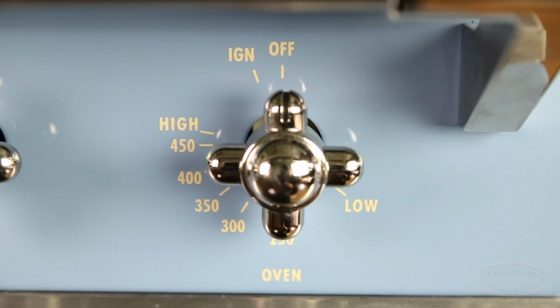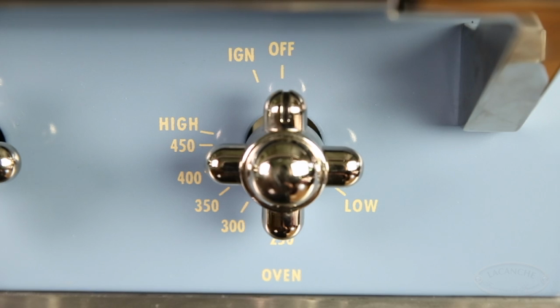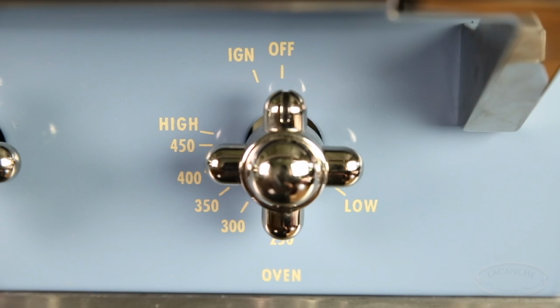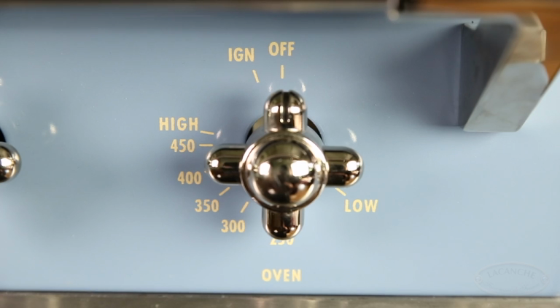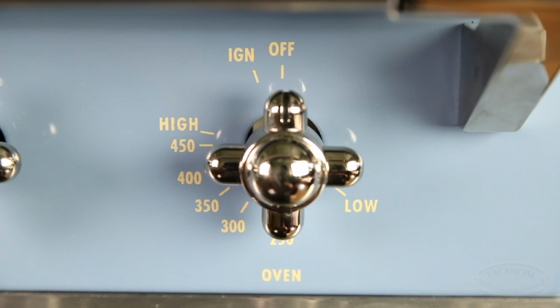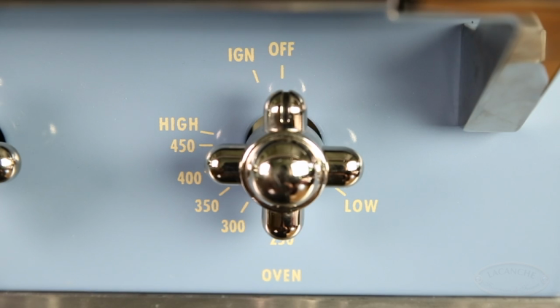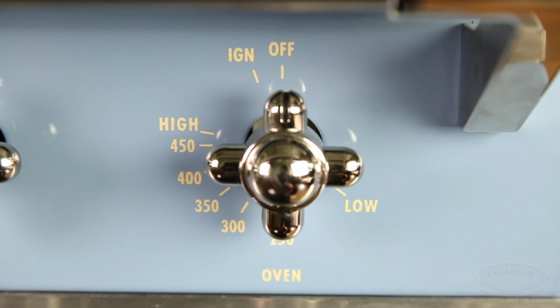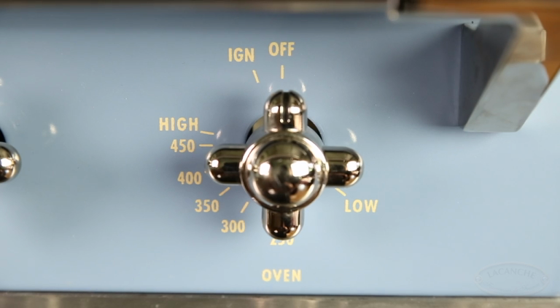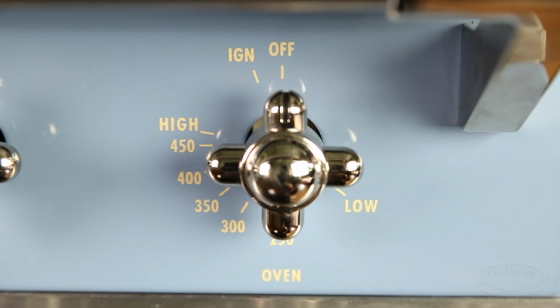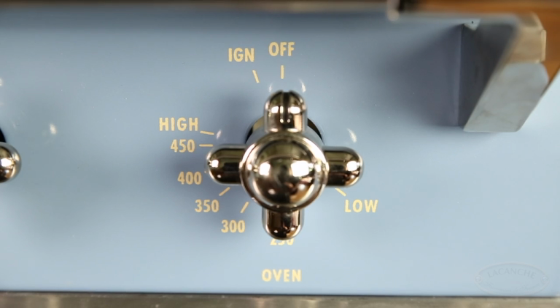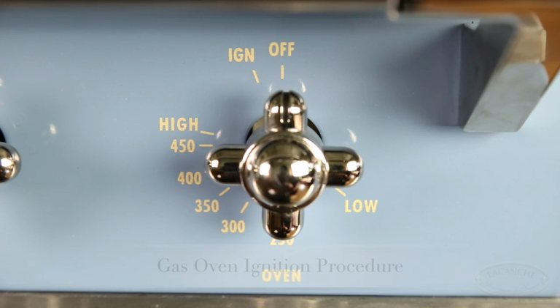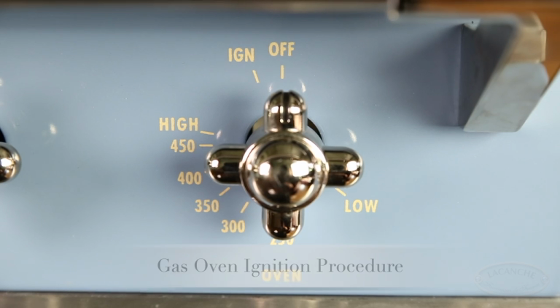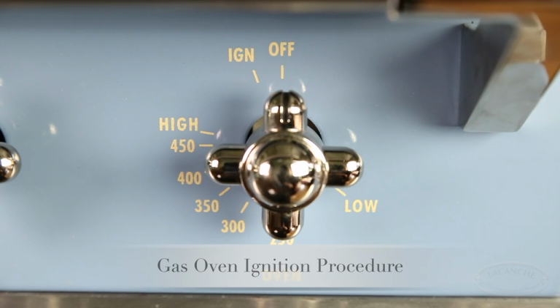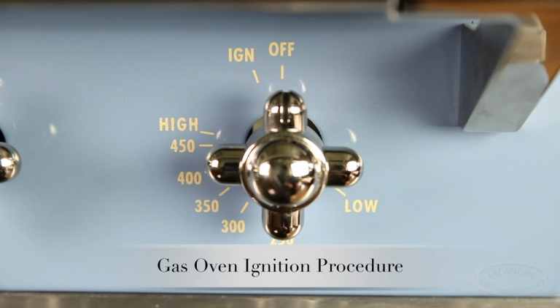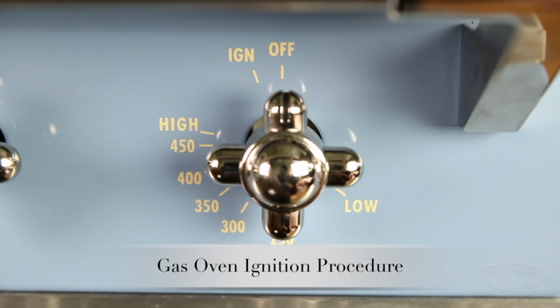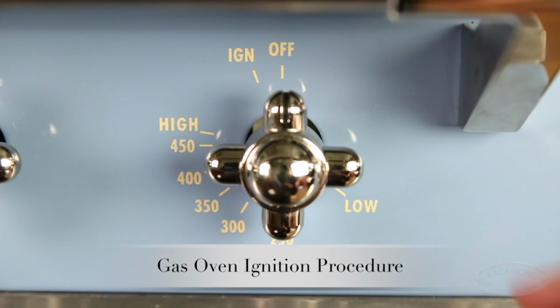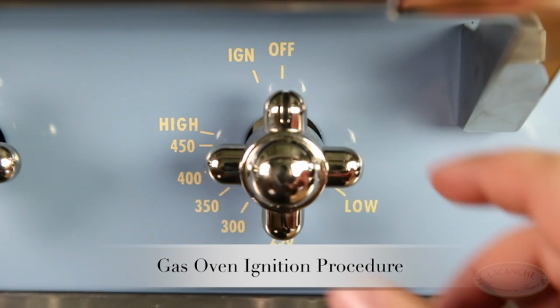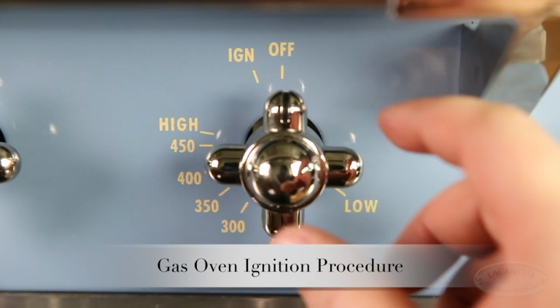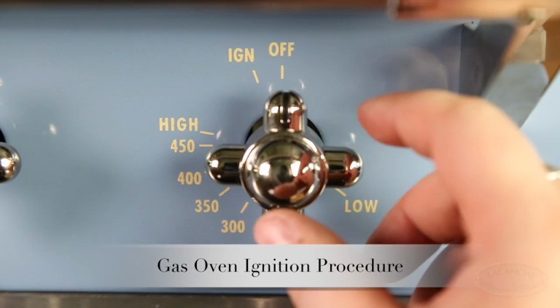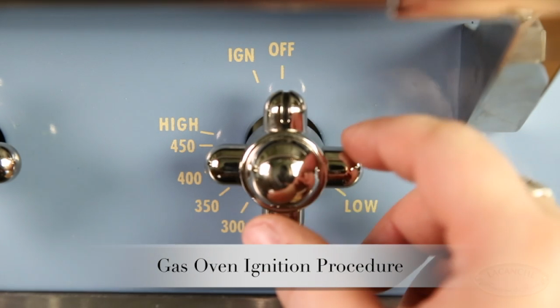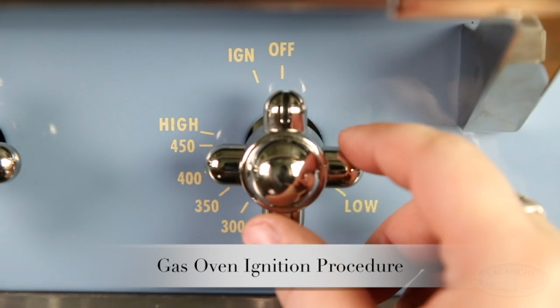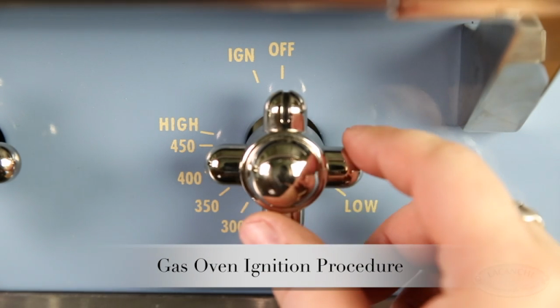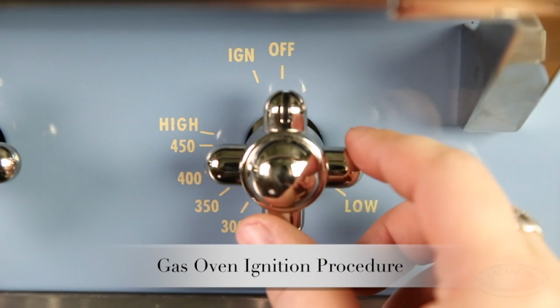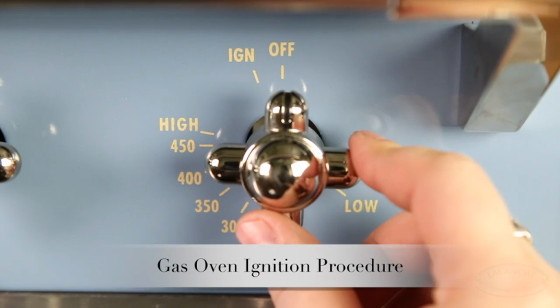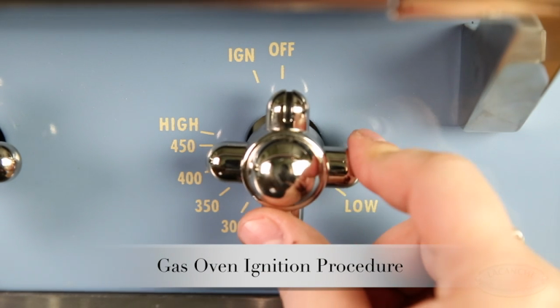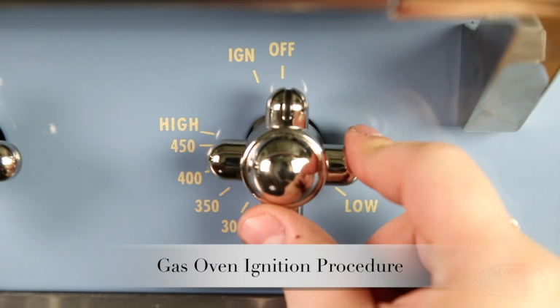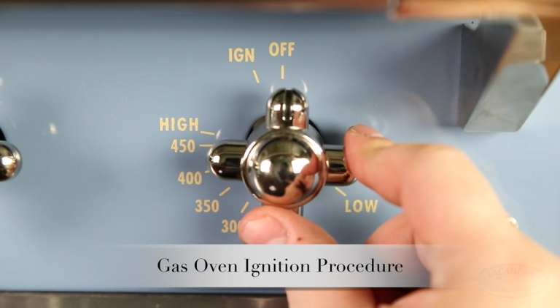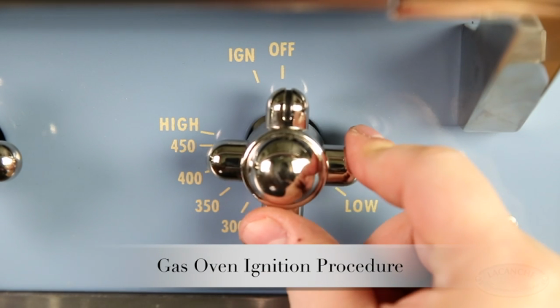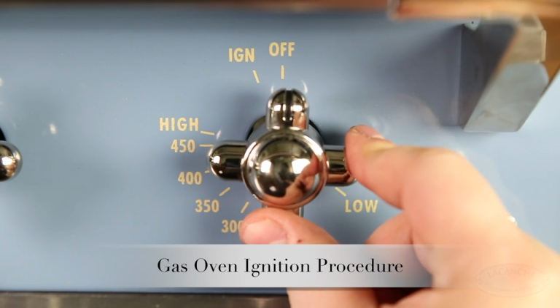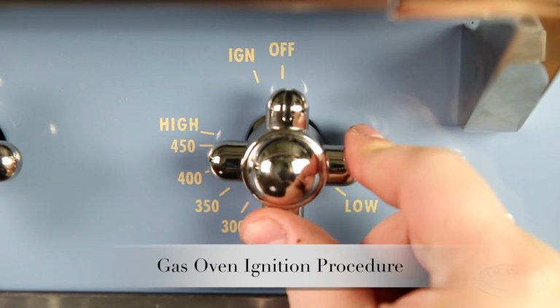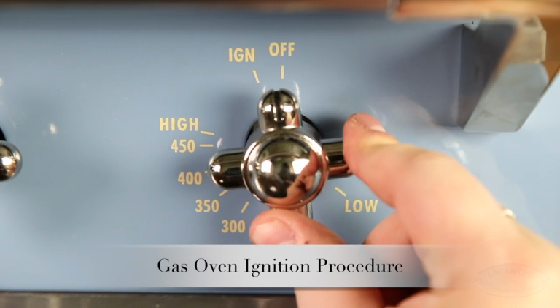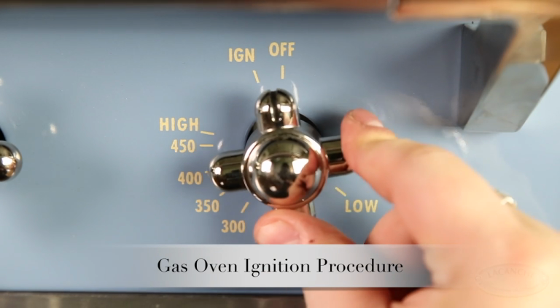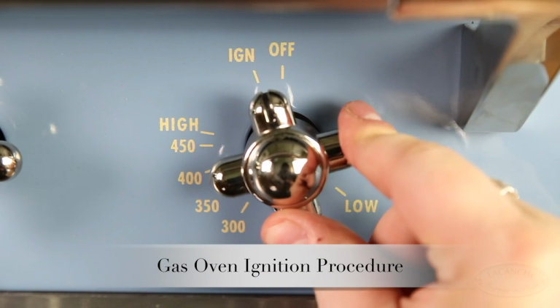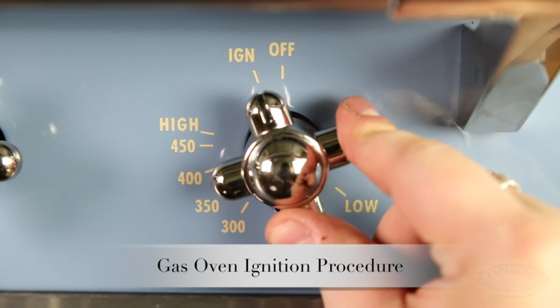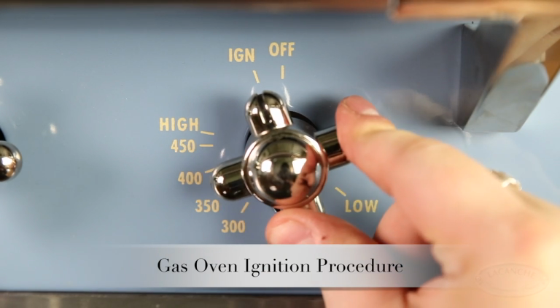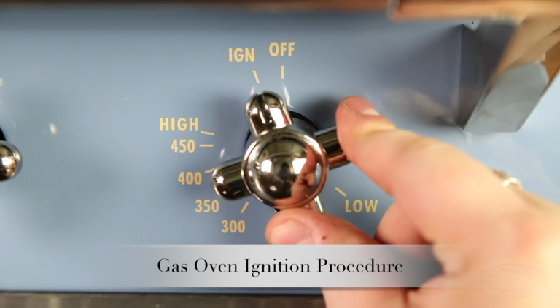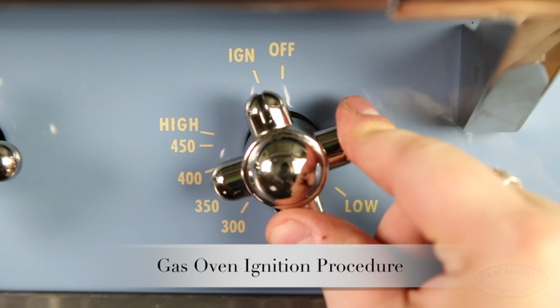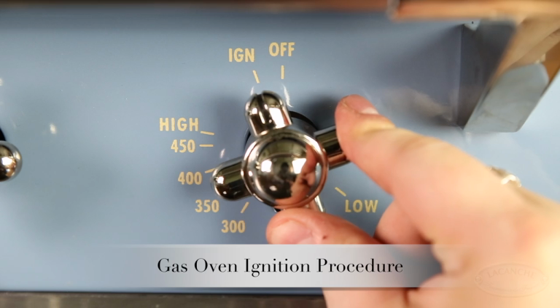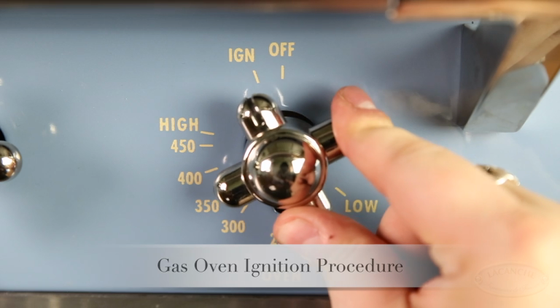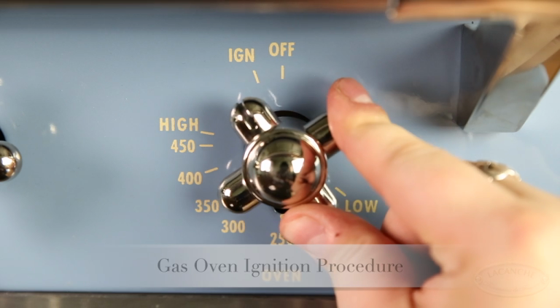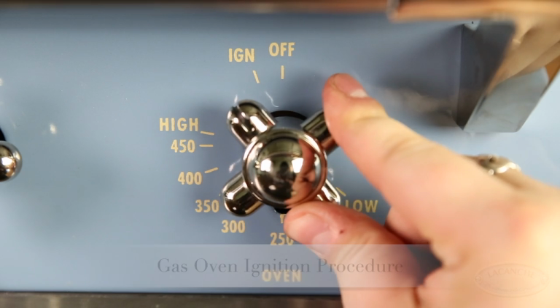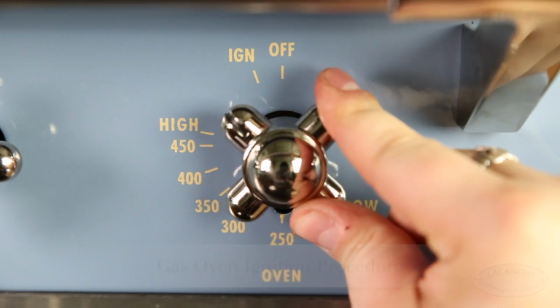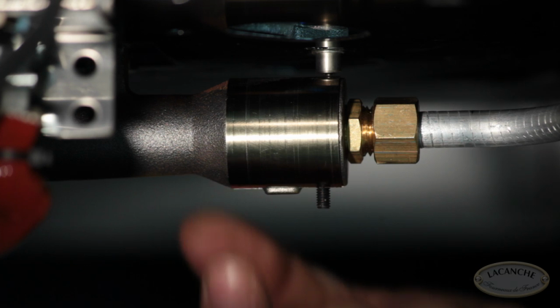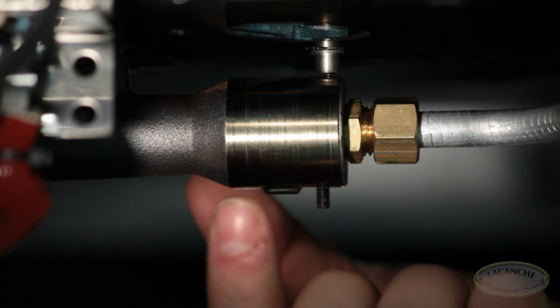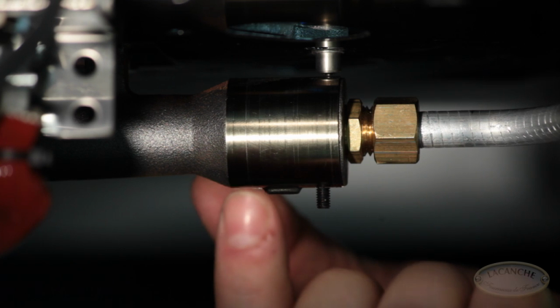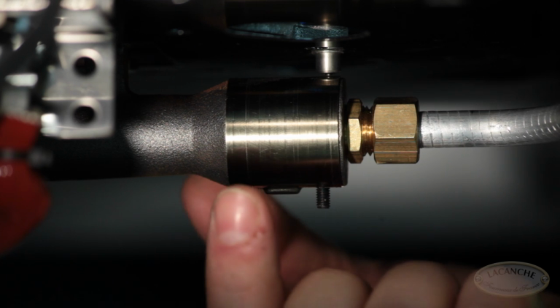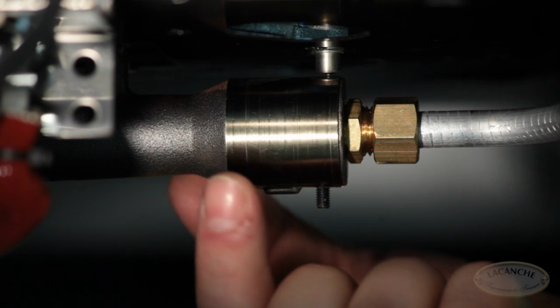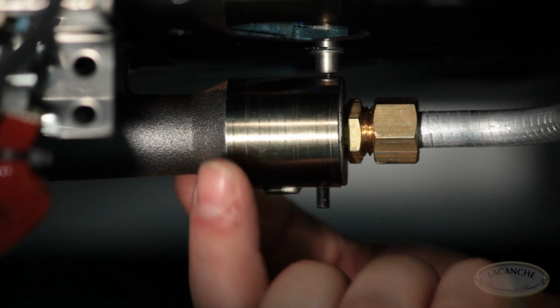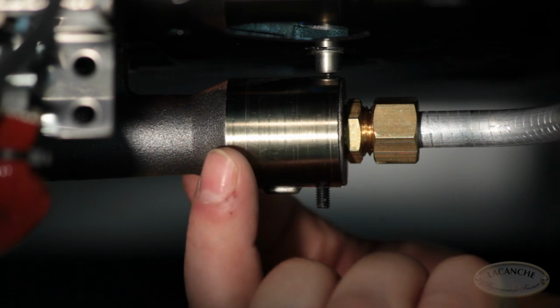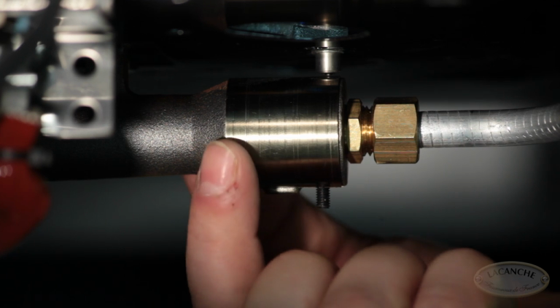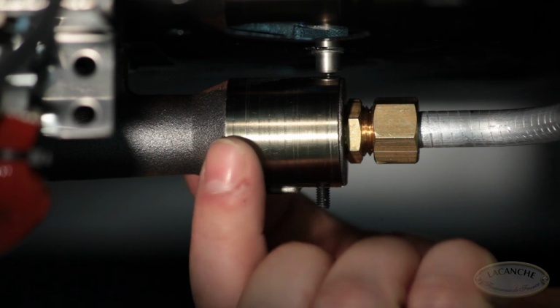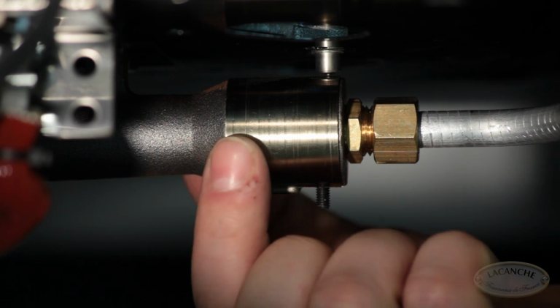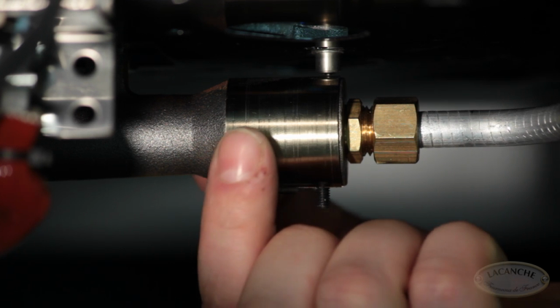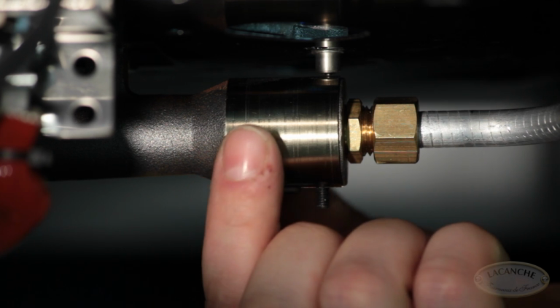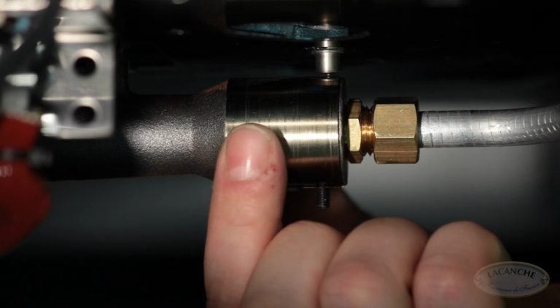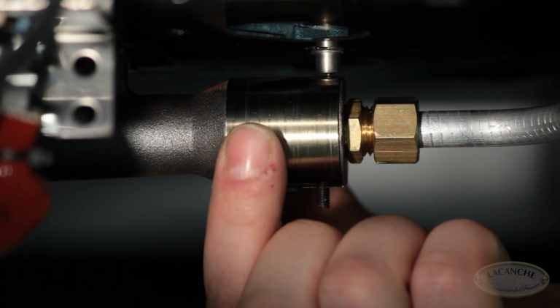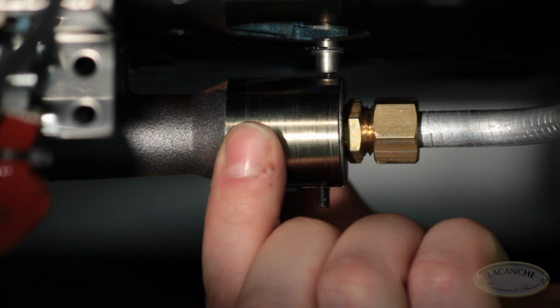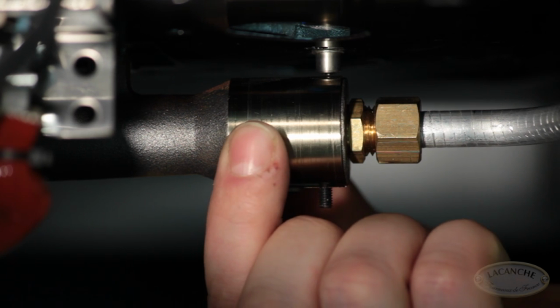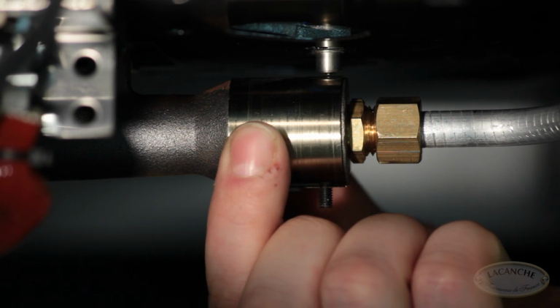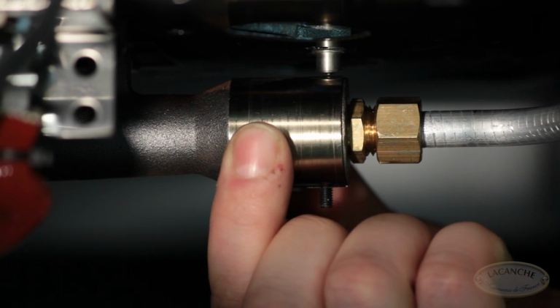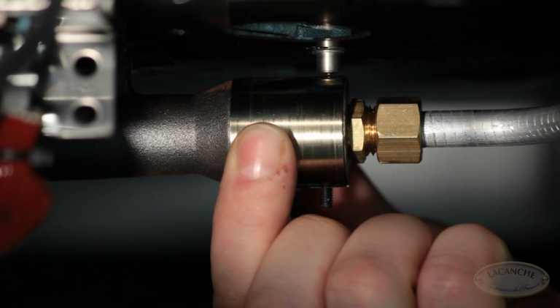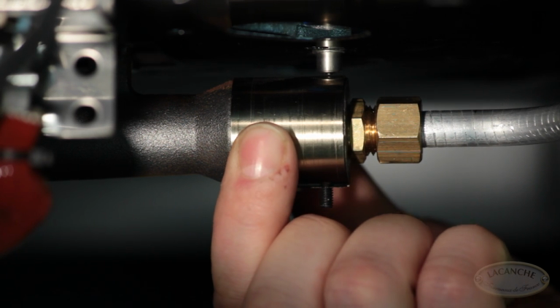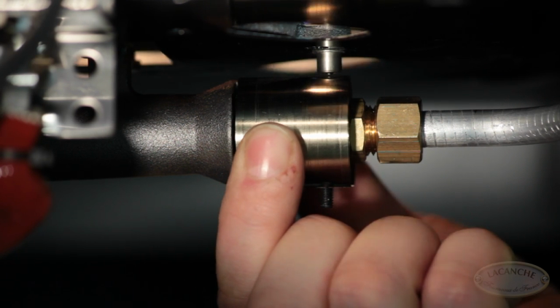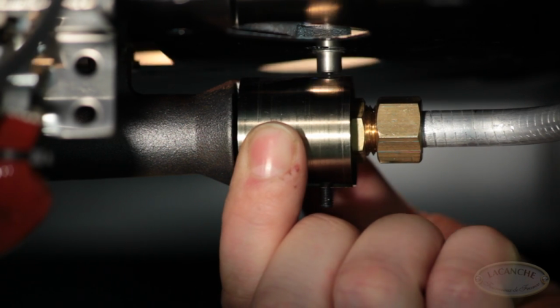Now light the burner. Please refer to the gas oven ignition video. Adjust the collar by sliding it forwards or backwards.